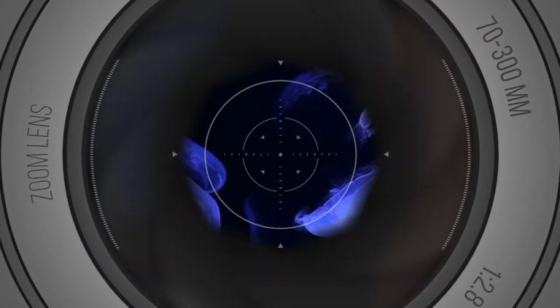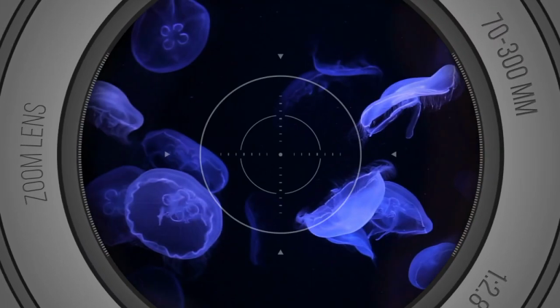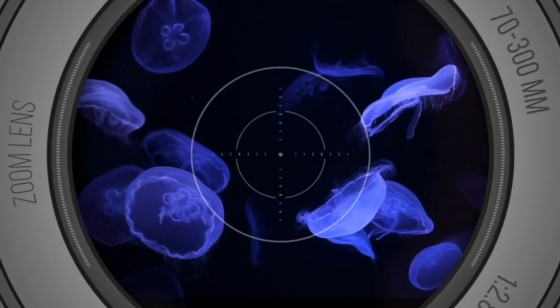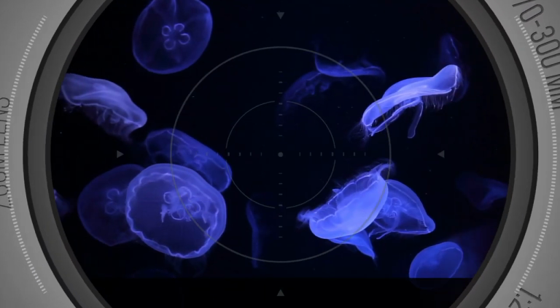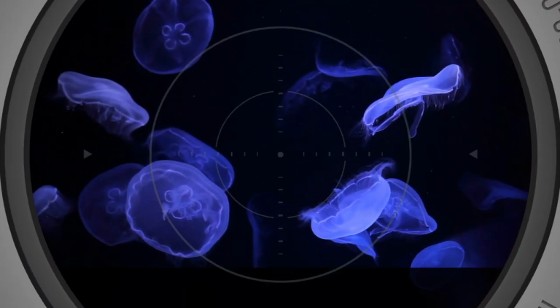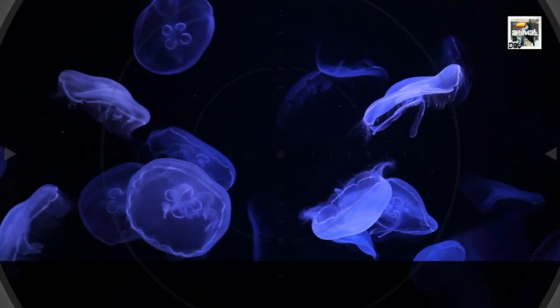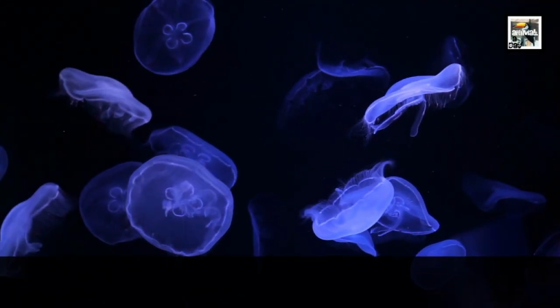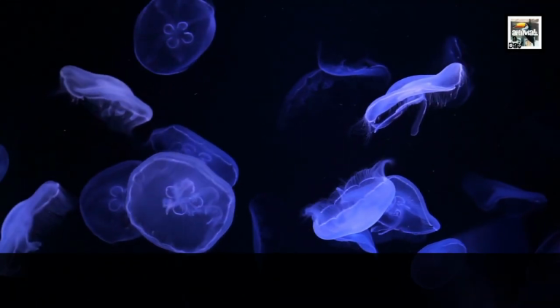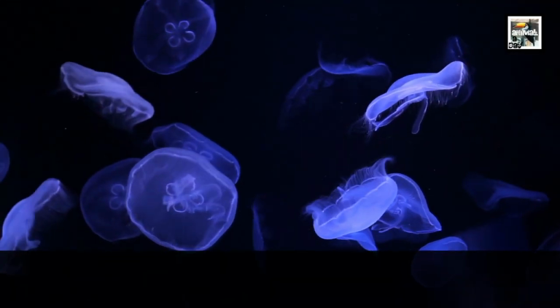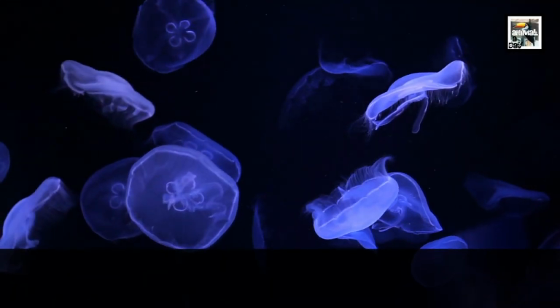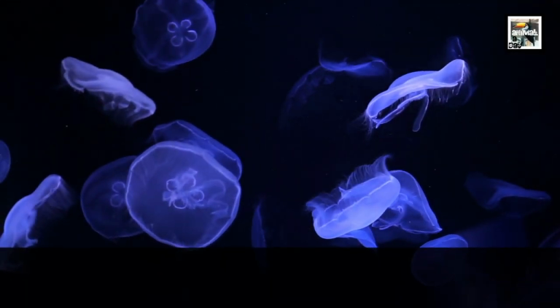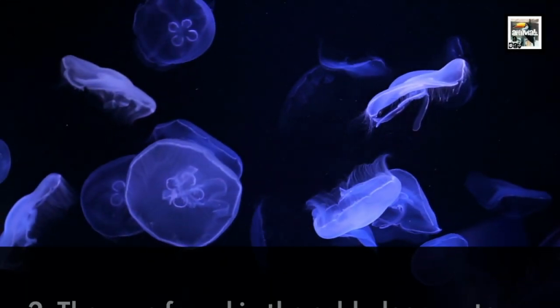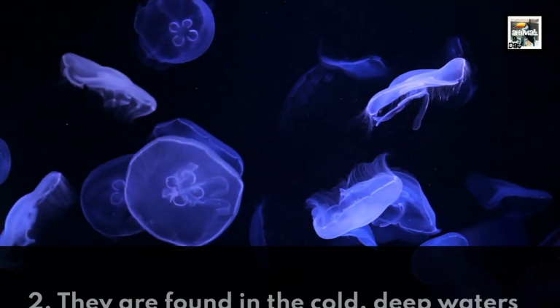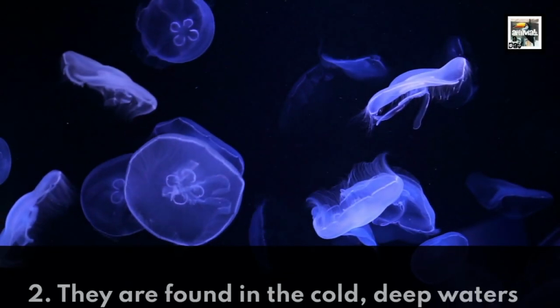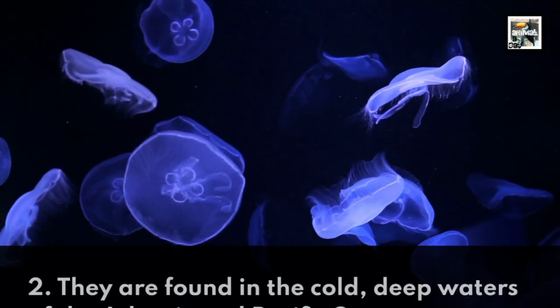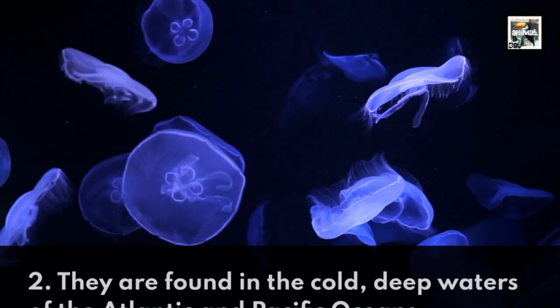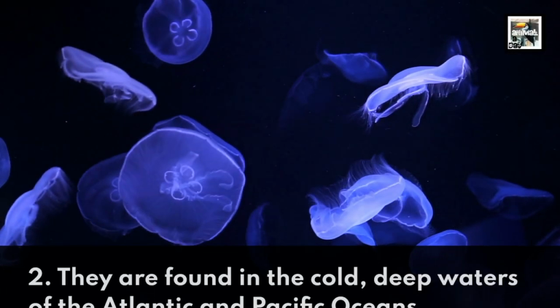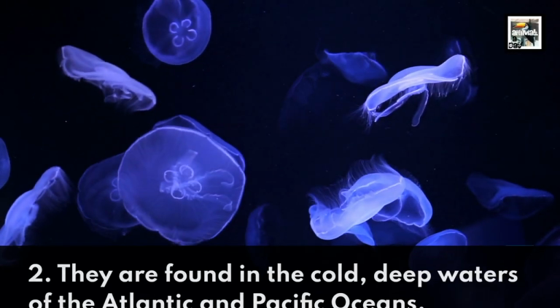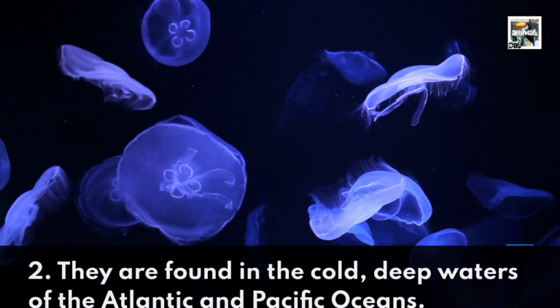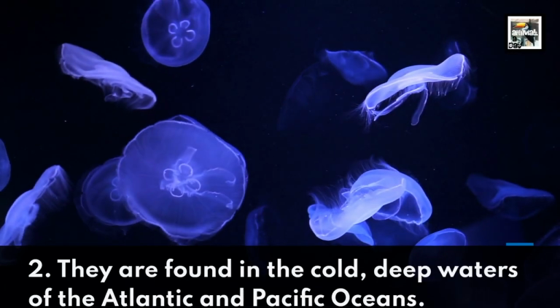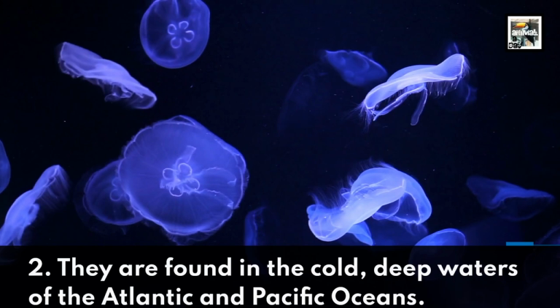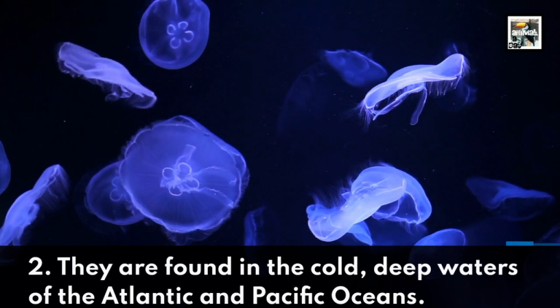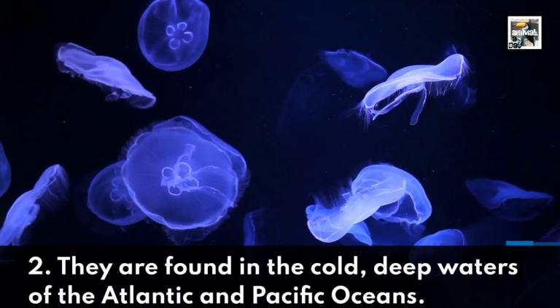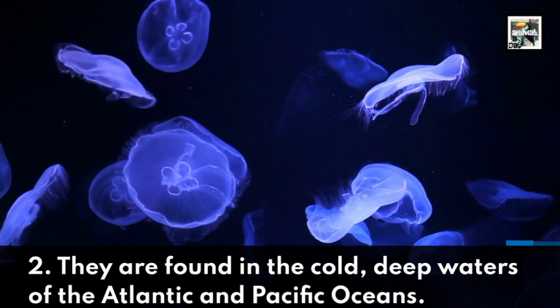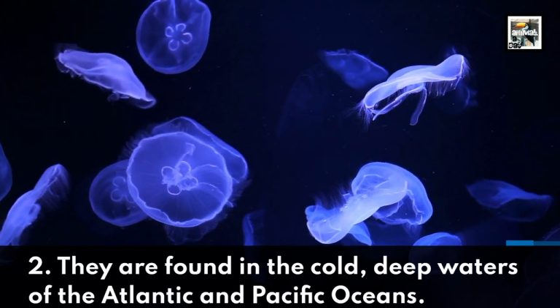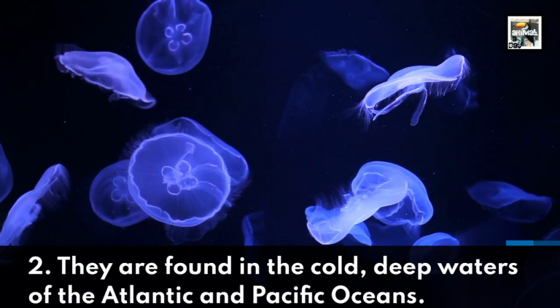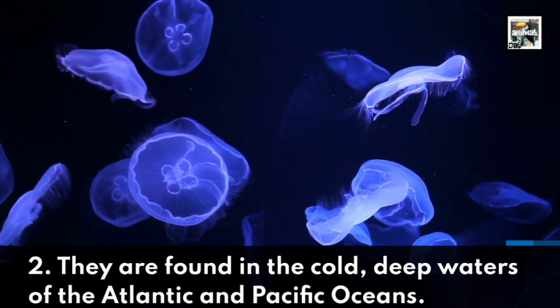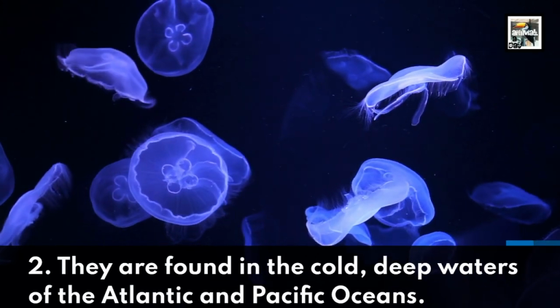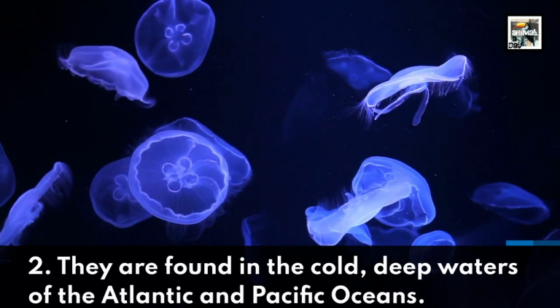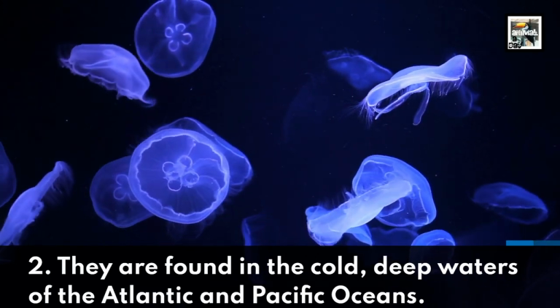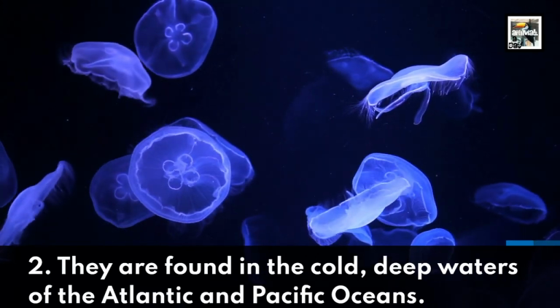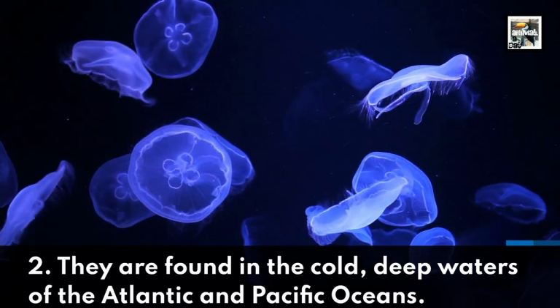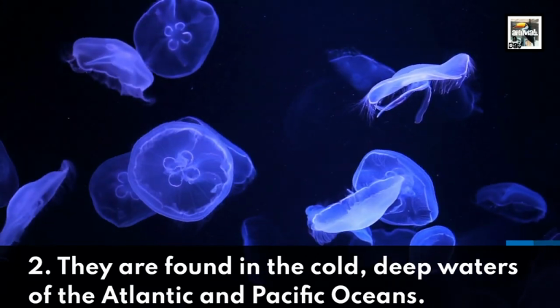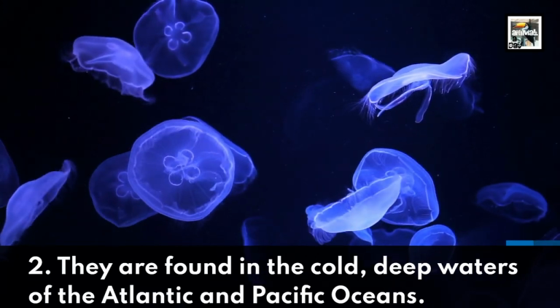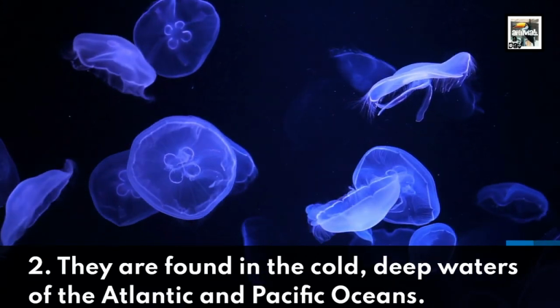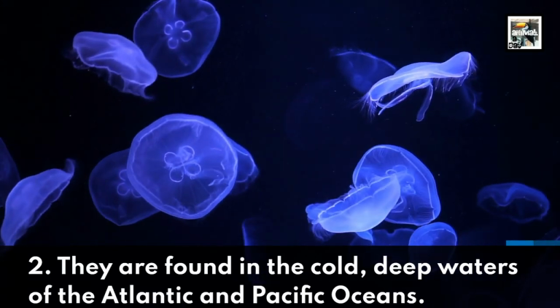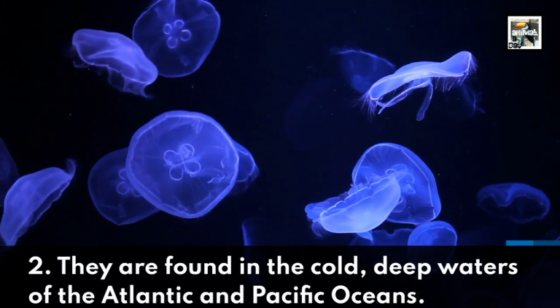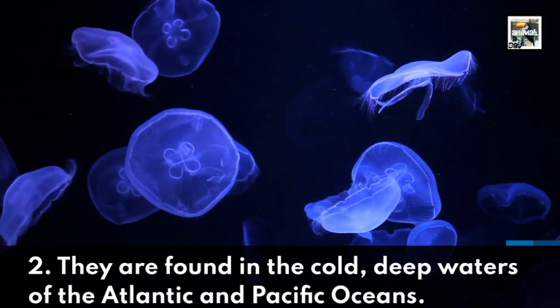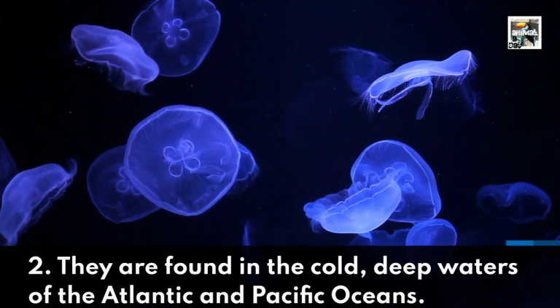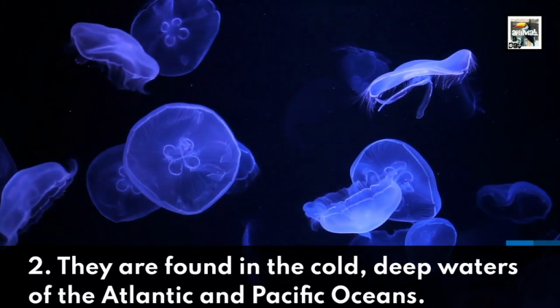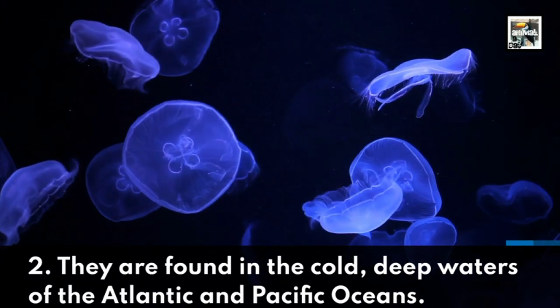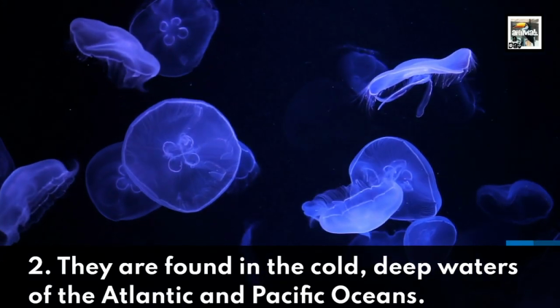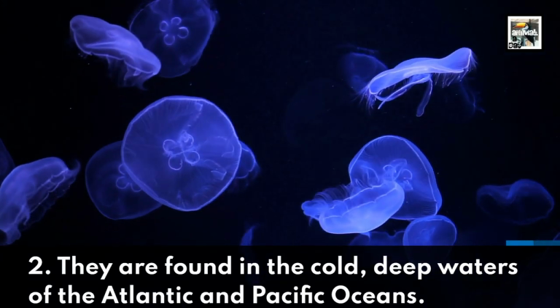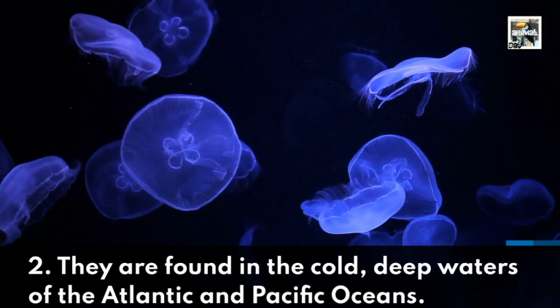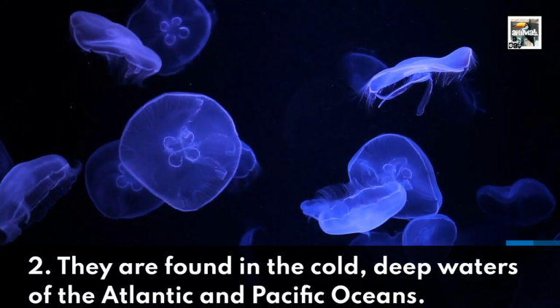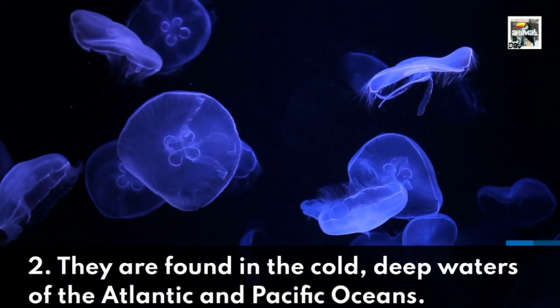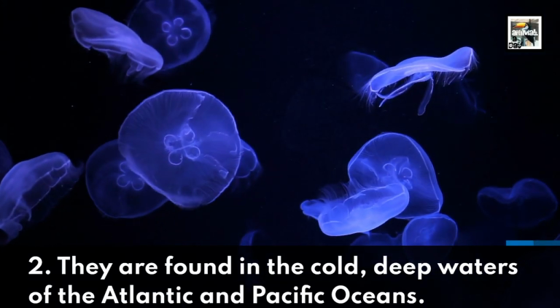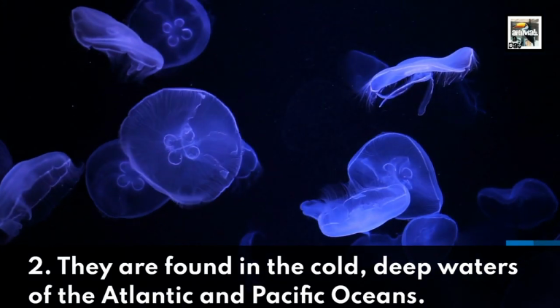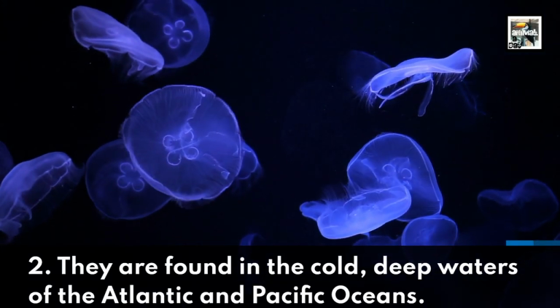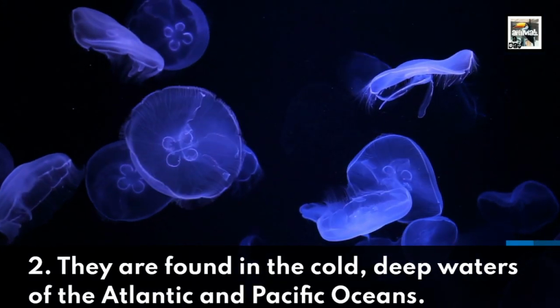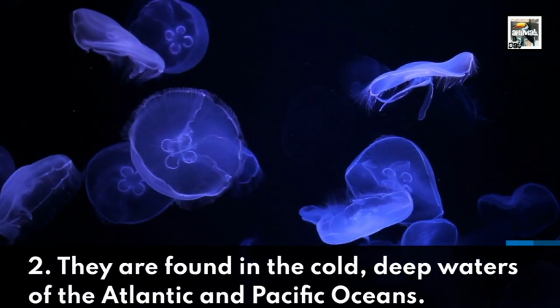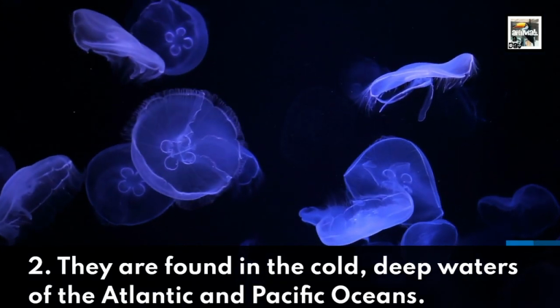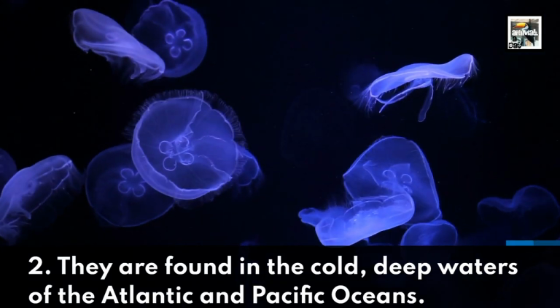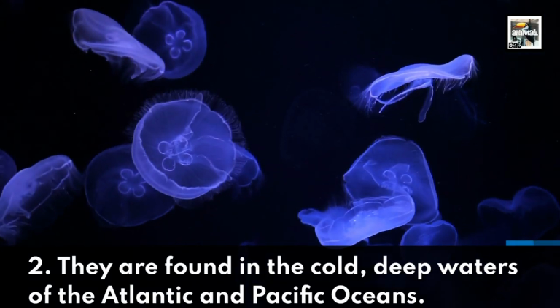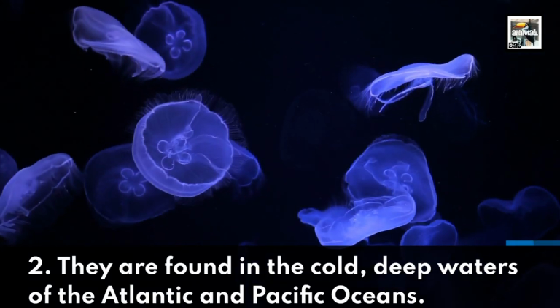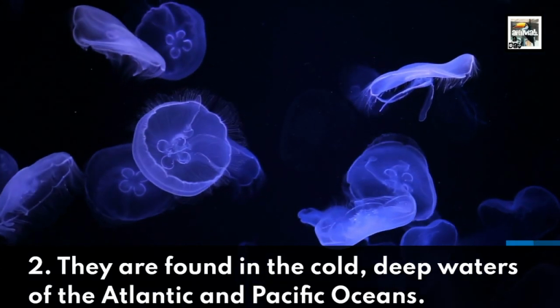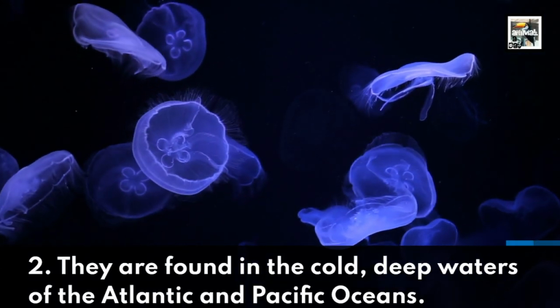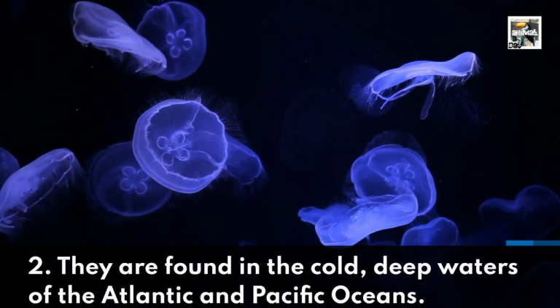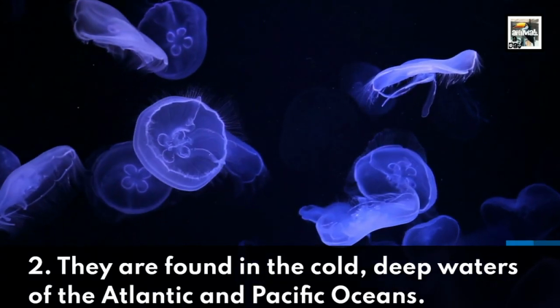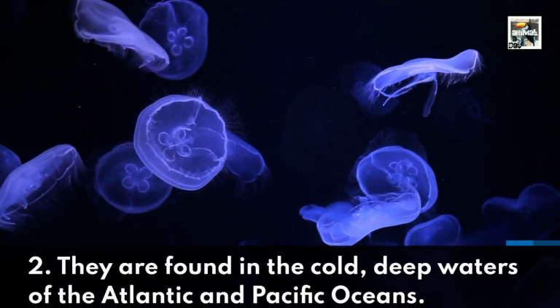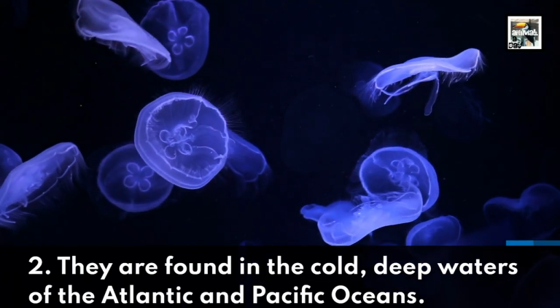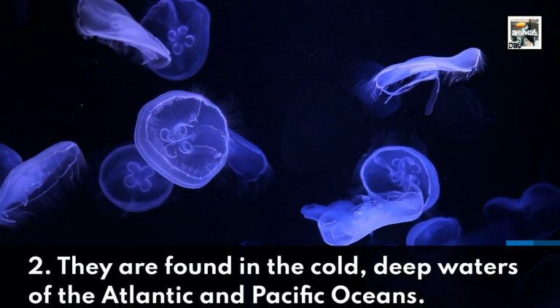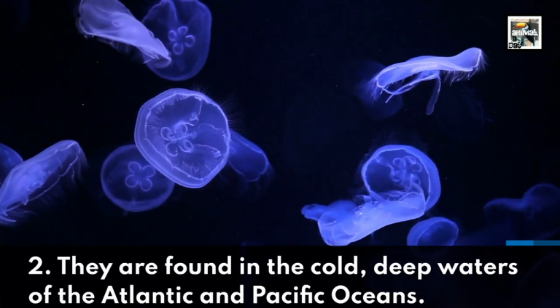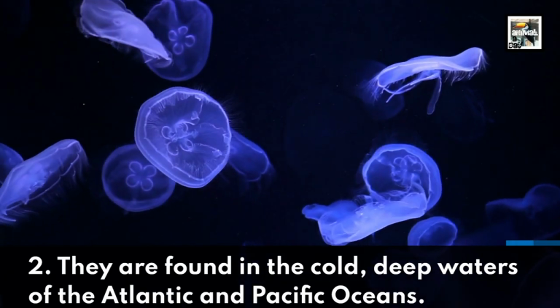2. They are found in the cold, deep waters of the Atlantic and Pacific Oceans.